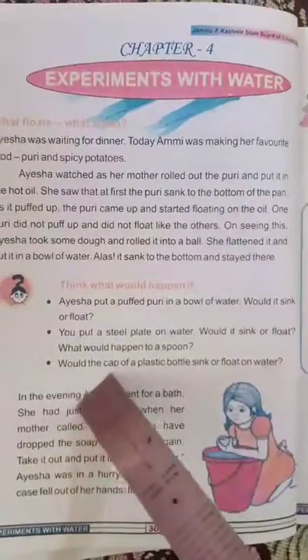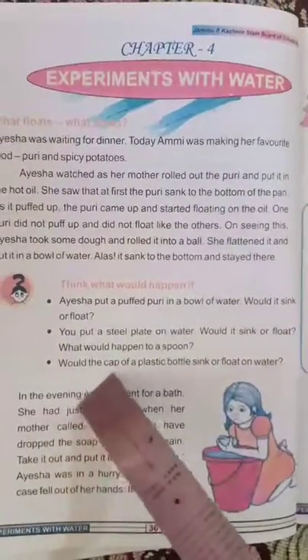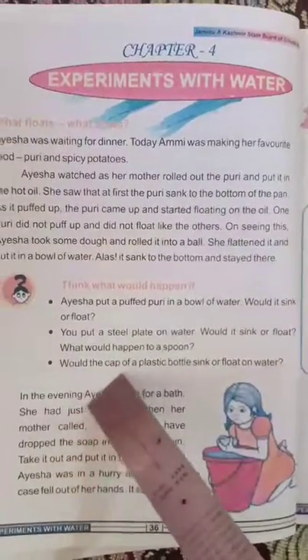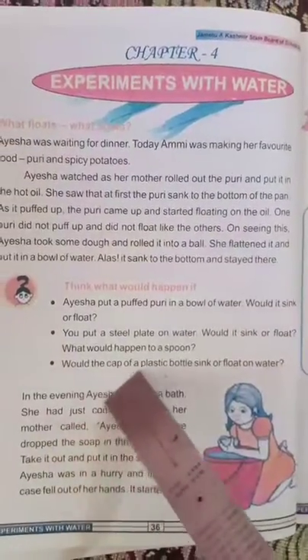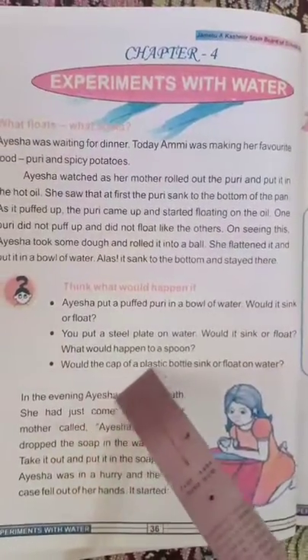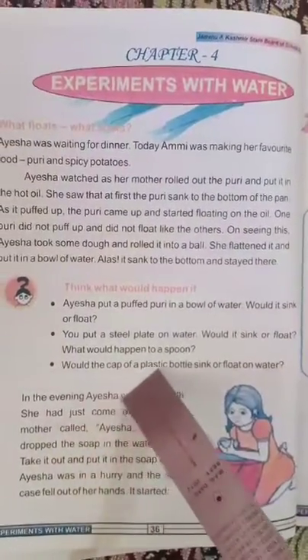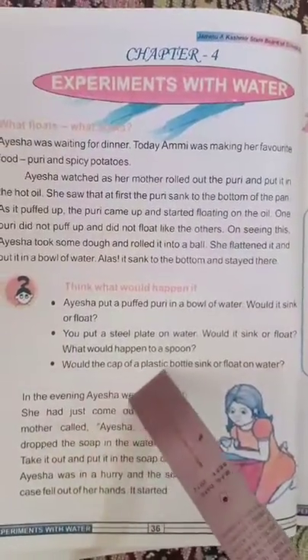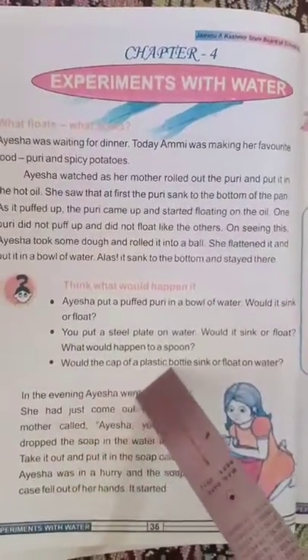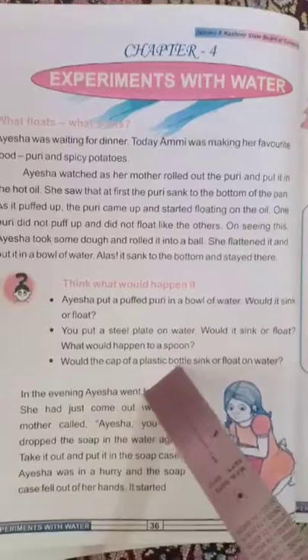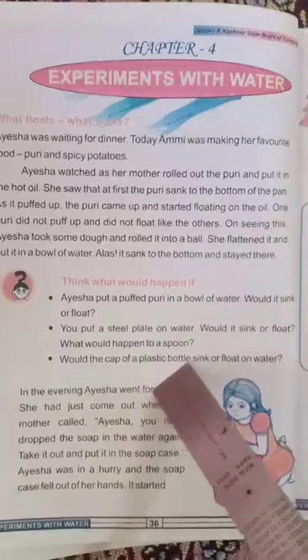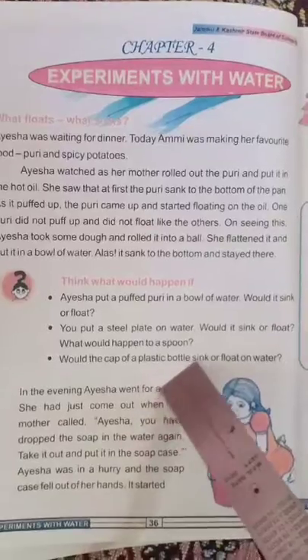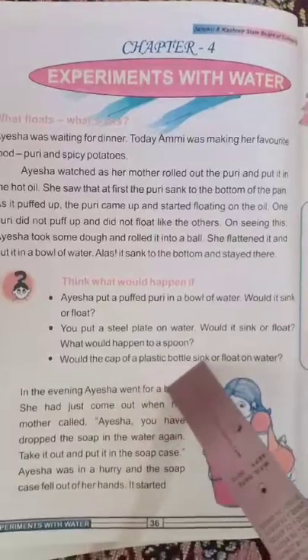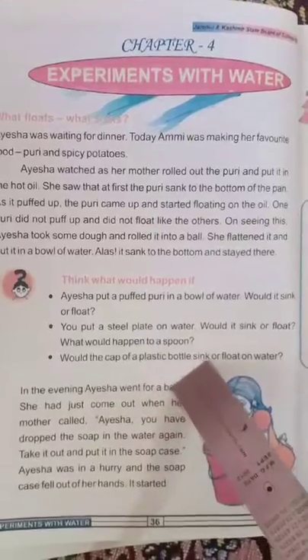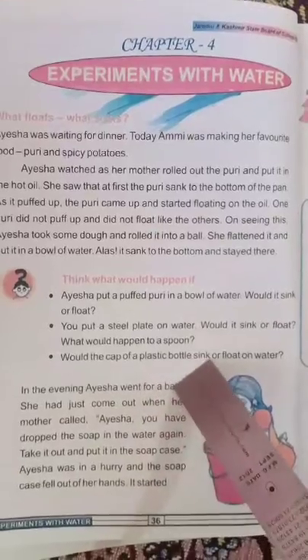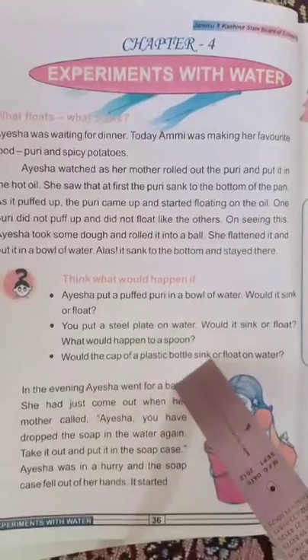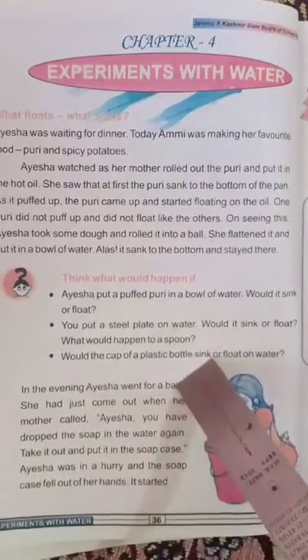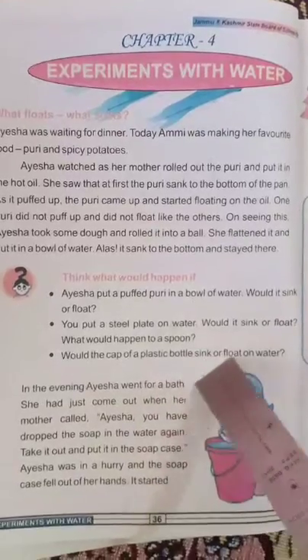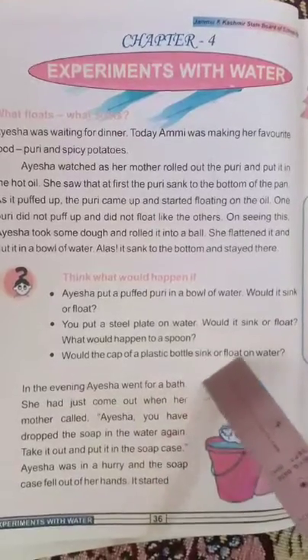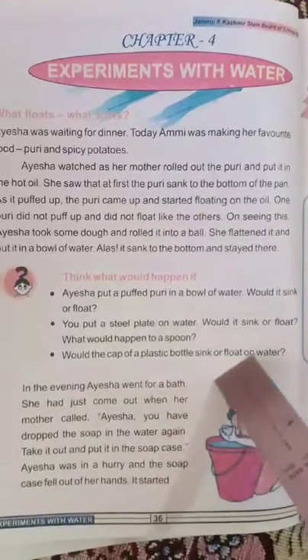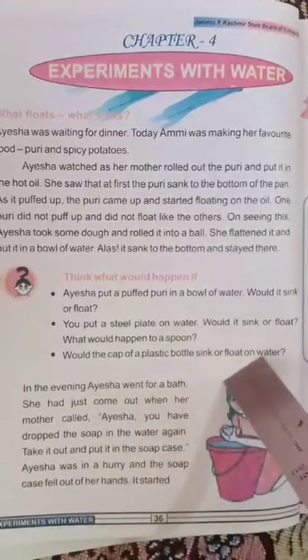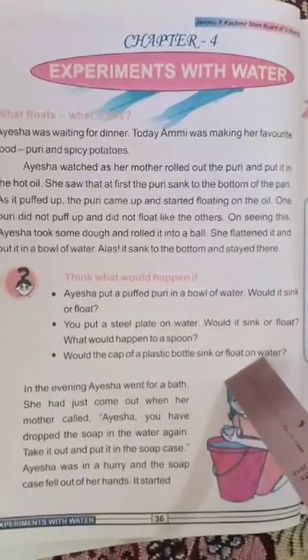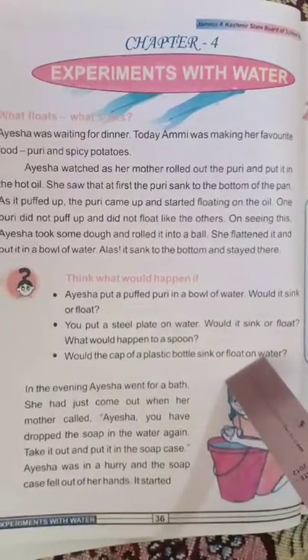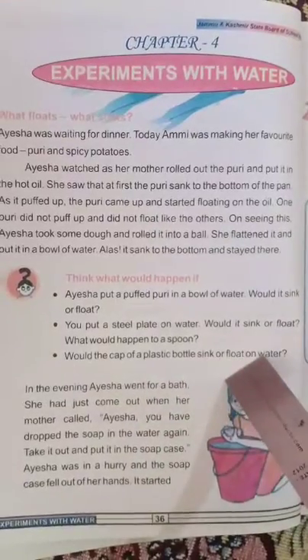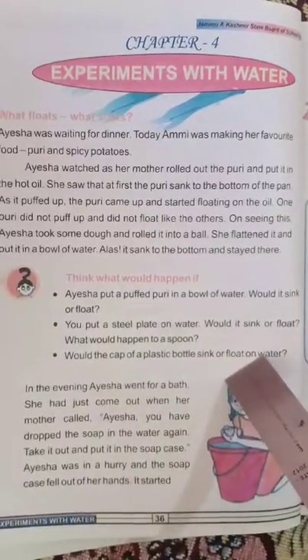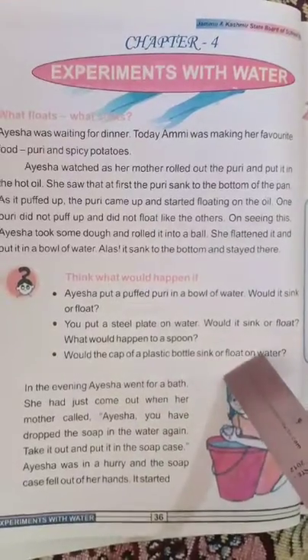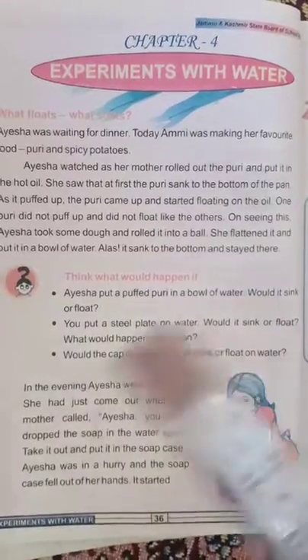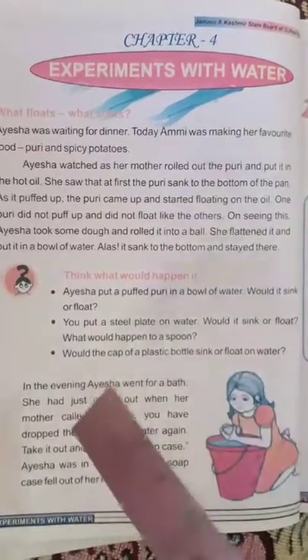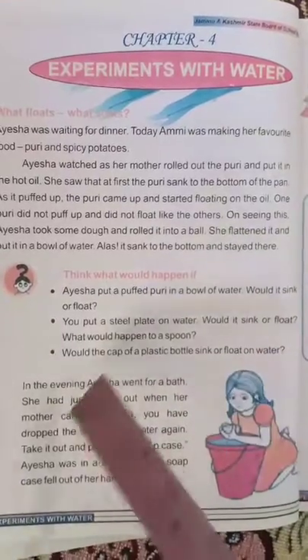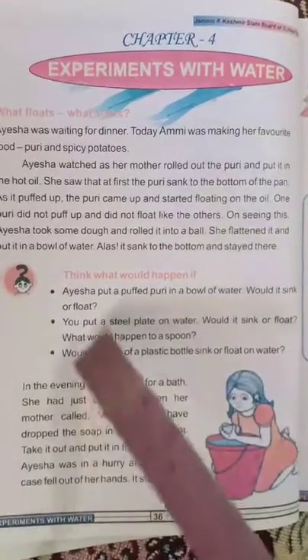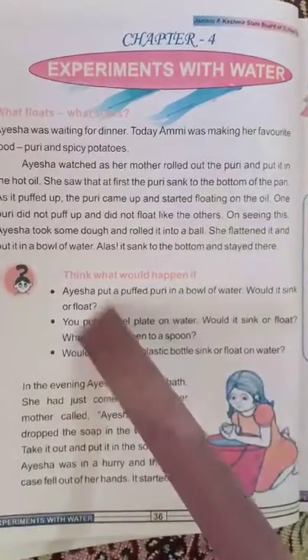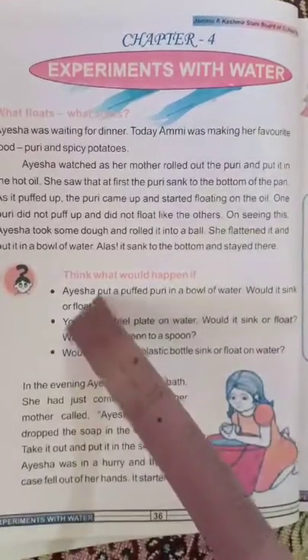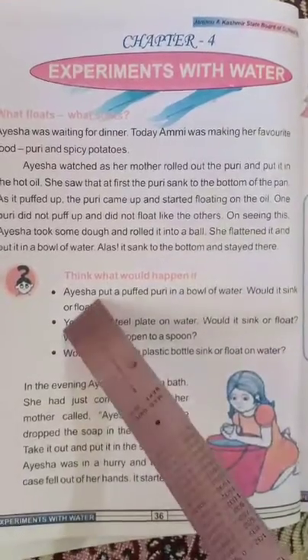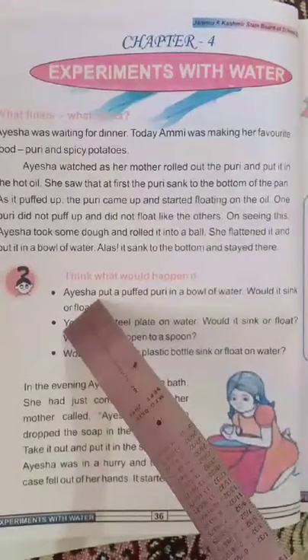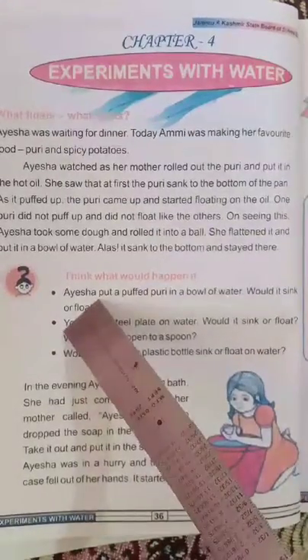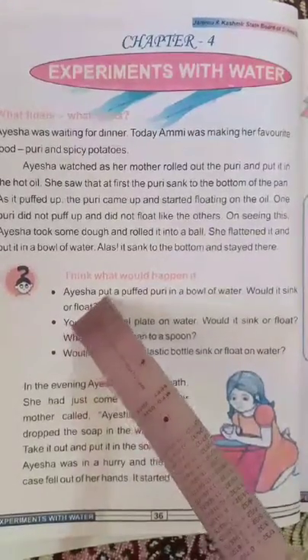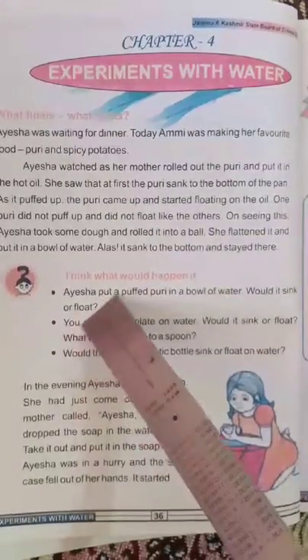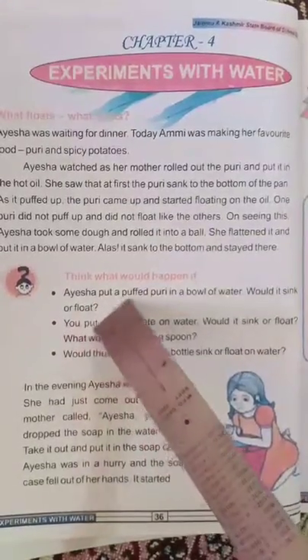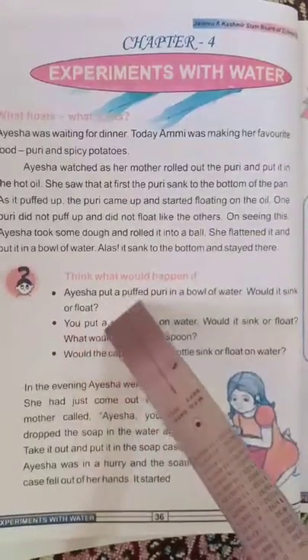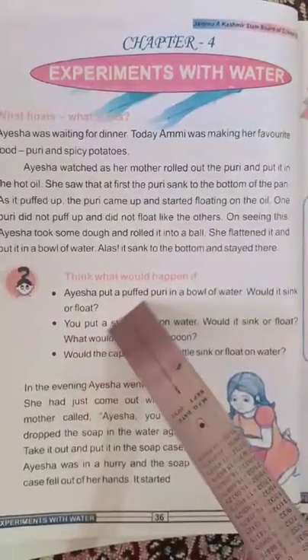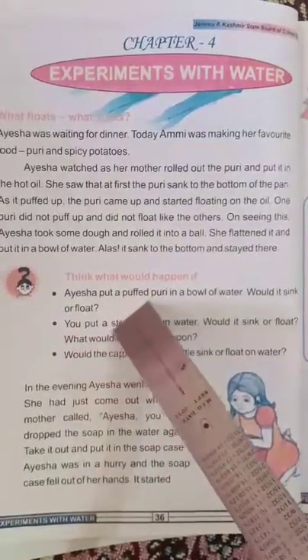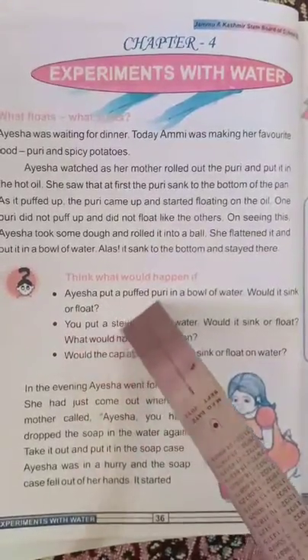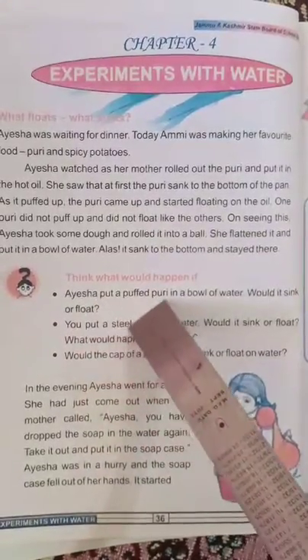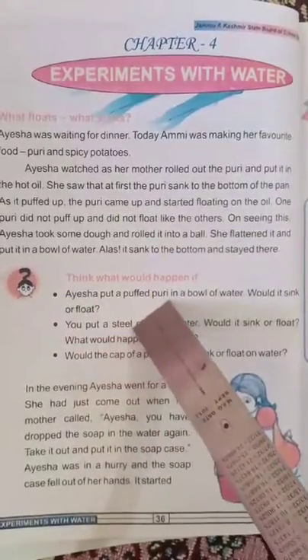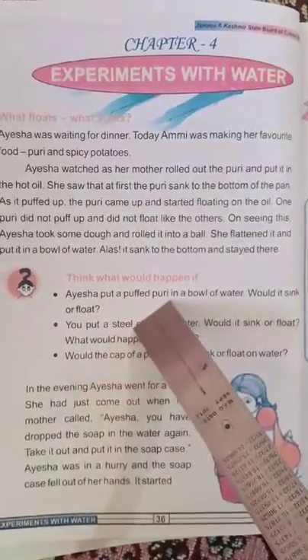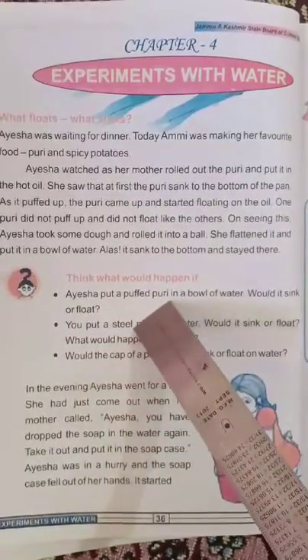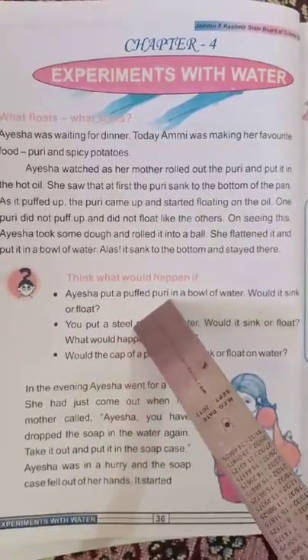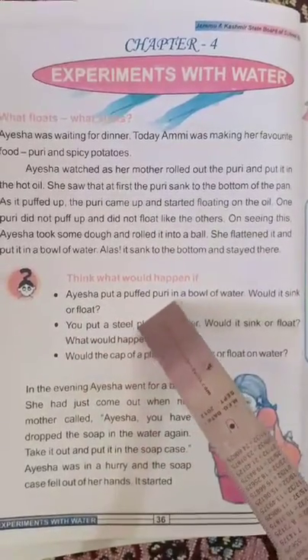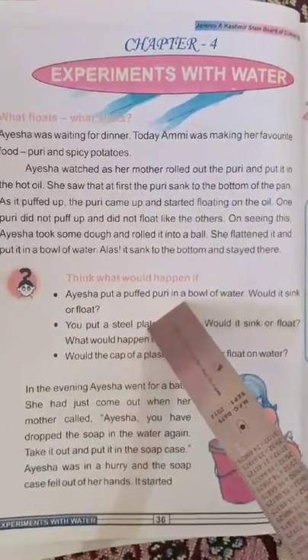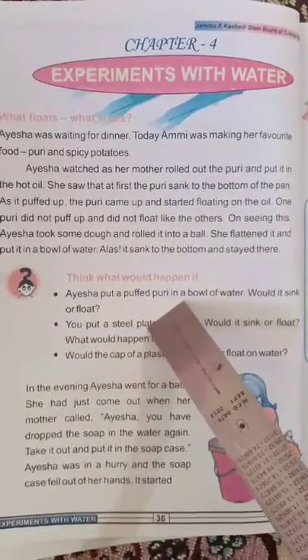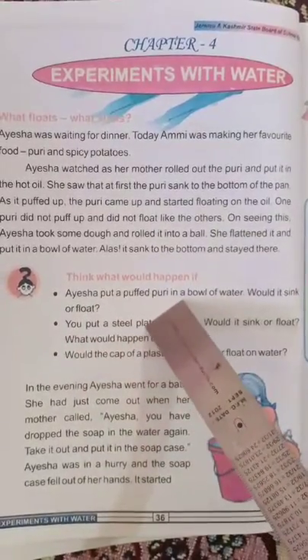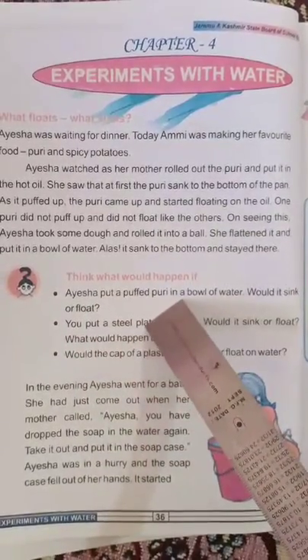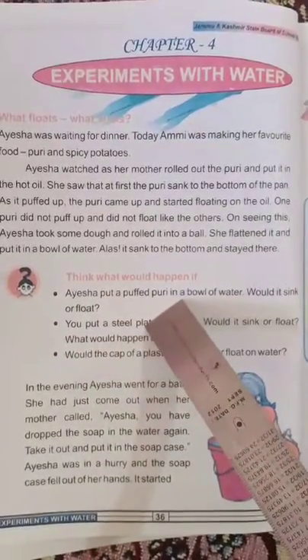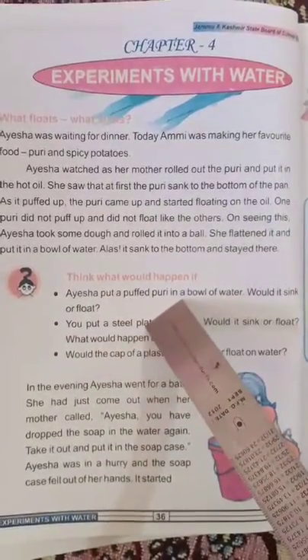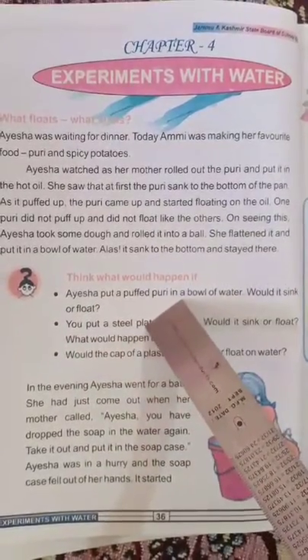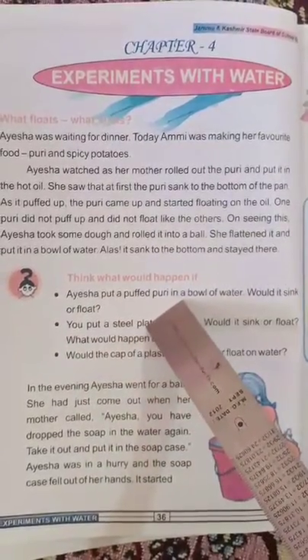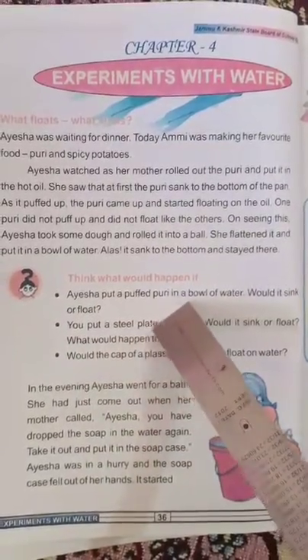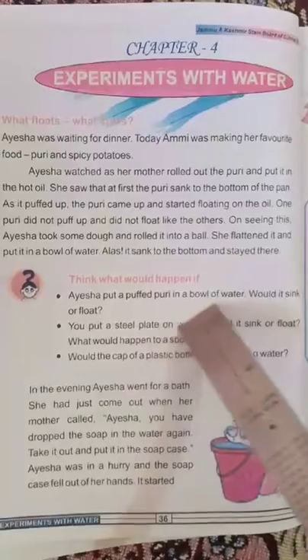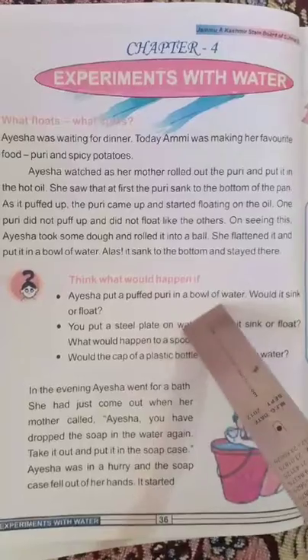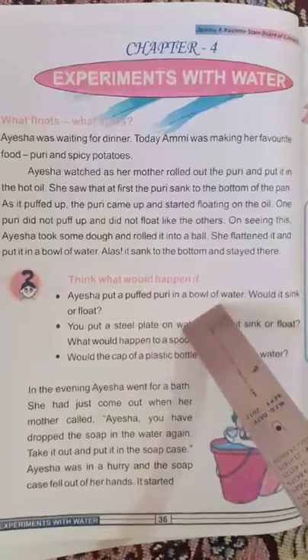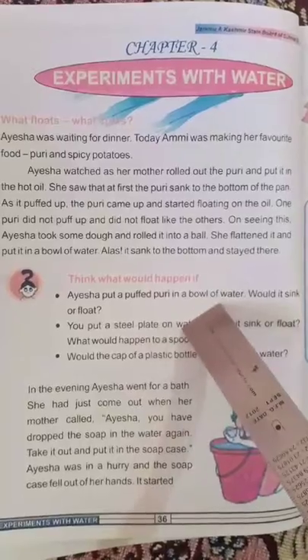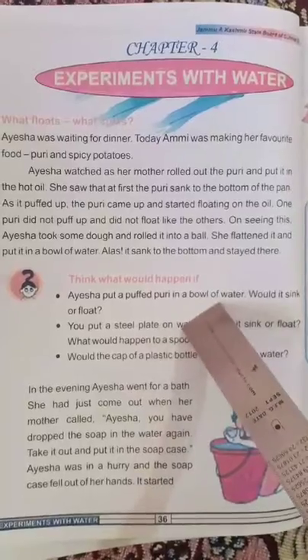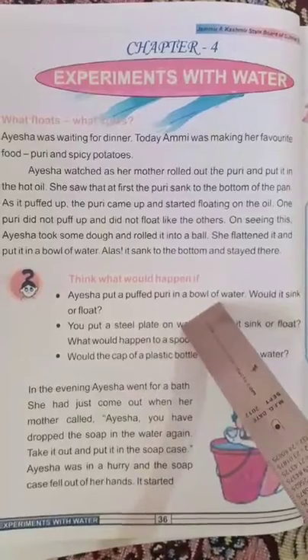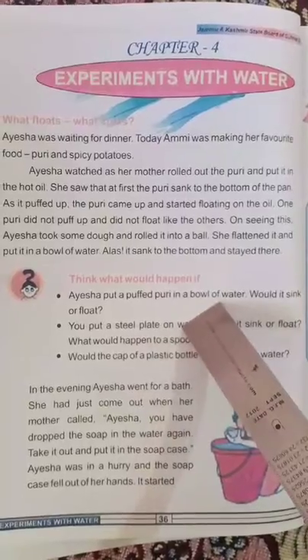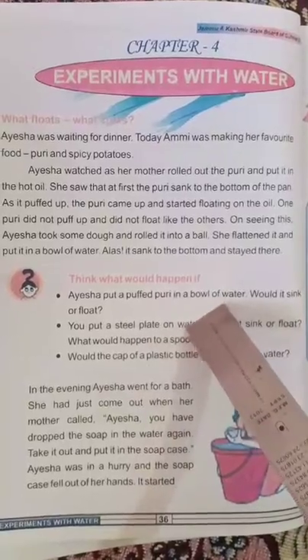Would the cap of a plastic bottle sink or float on water? Ayesha put a puffed poori in a bowl of water to find out.